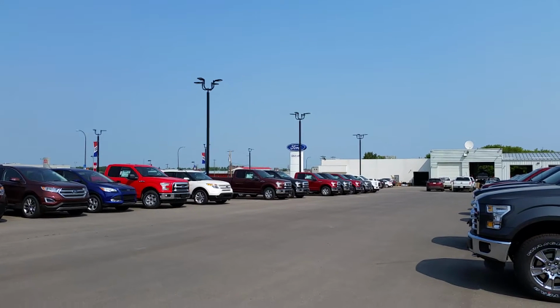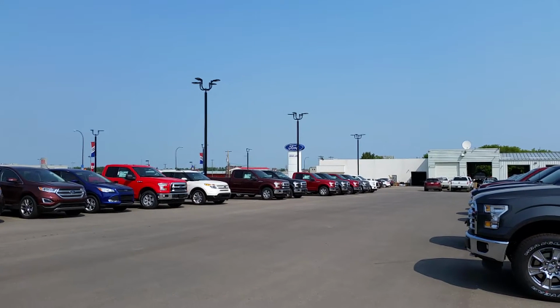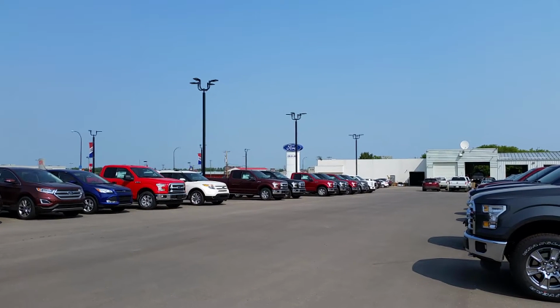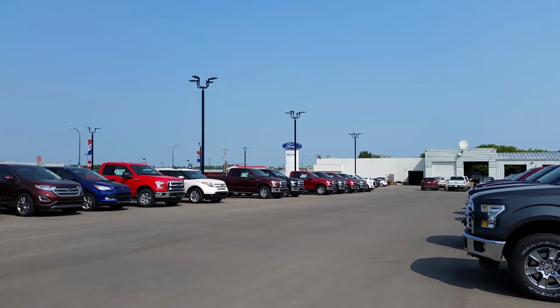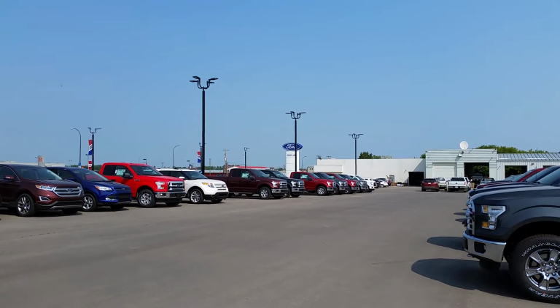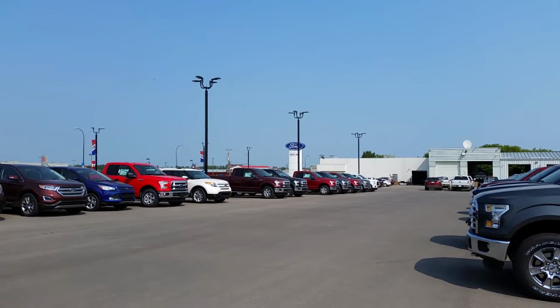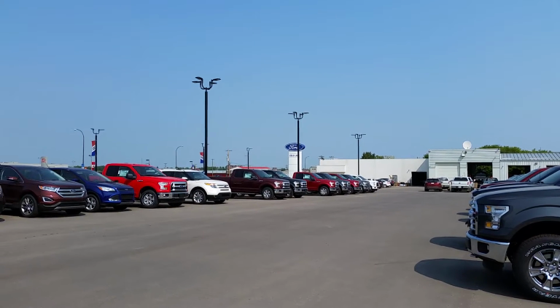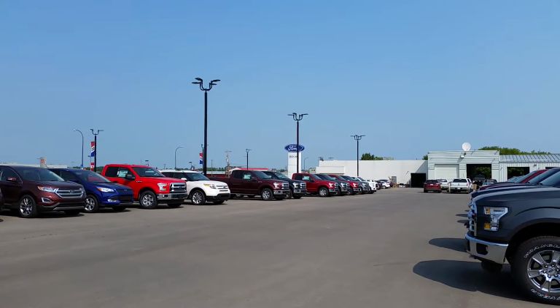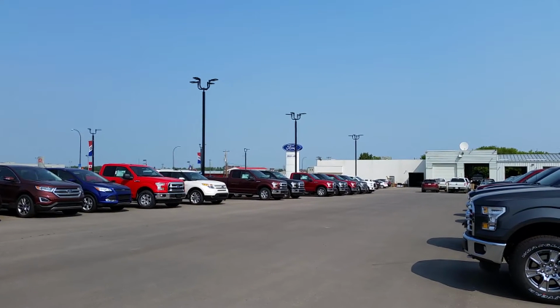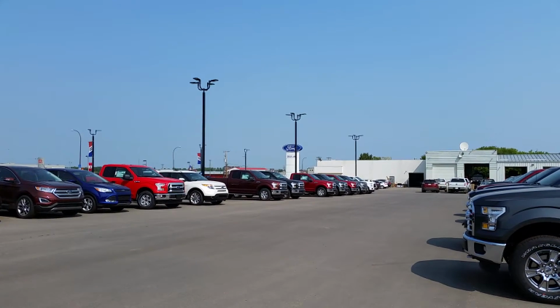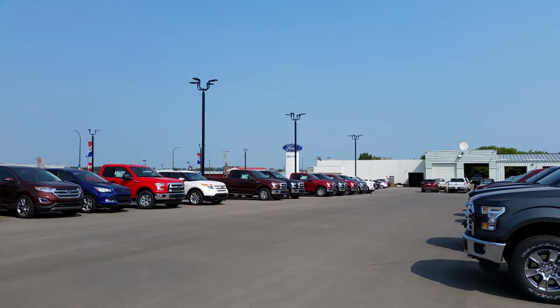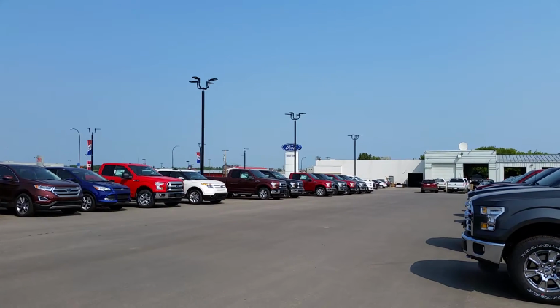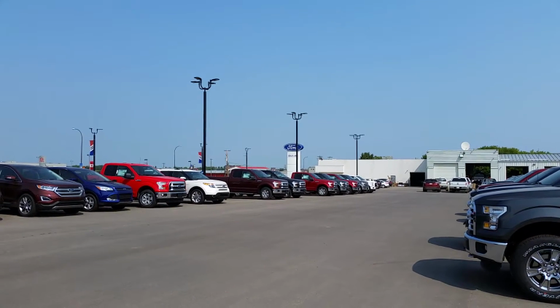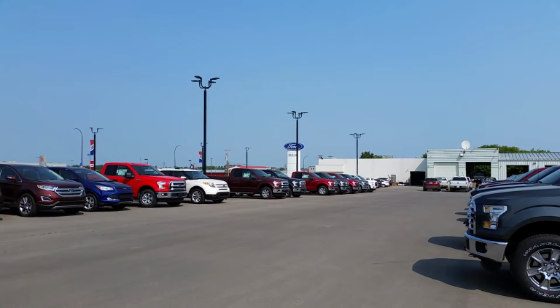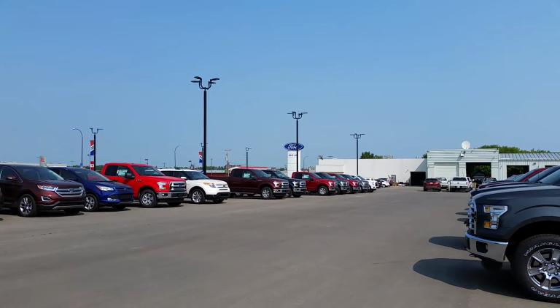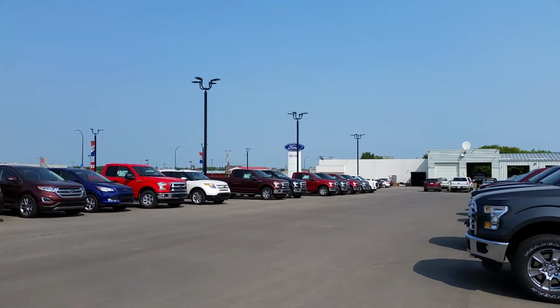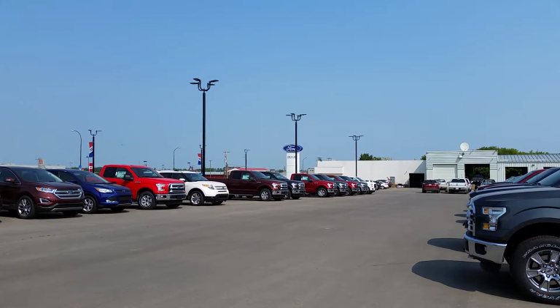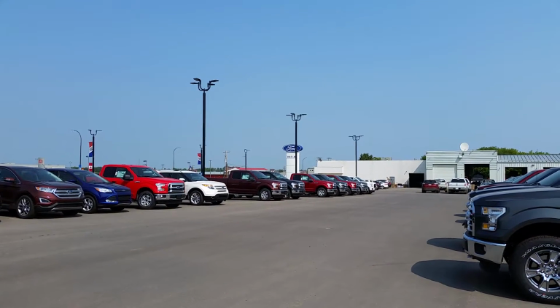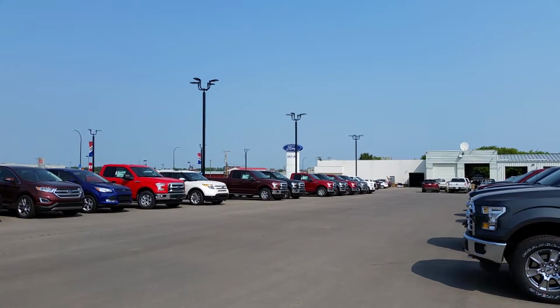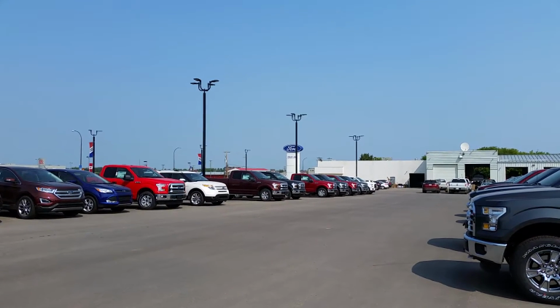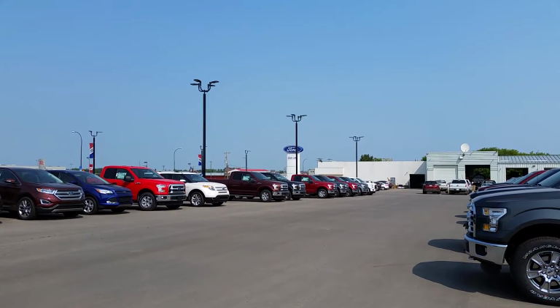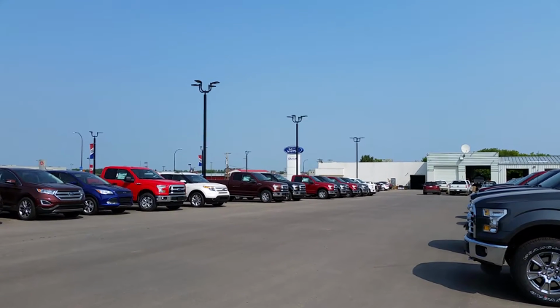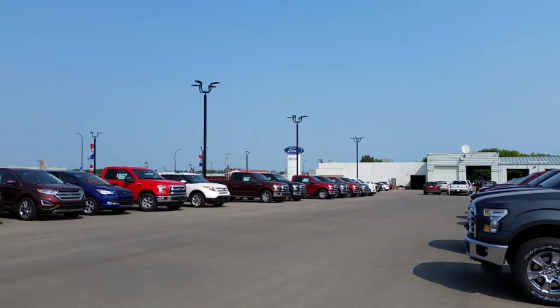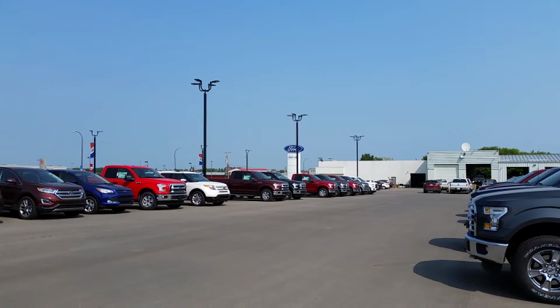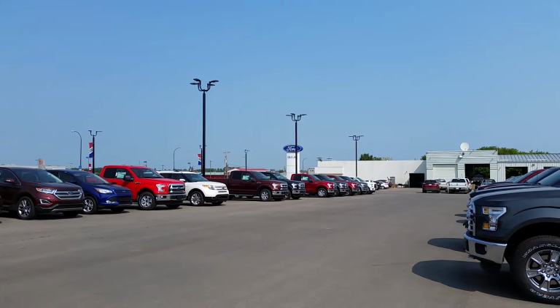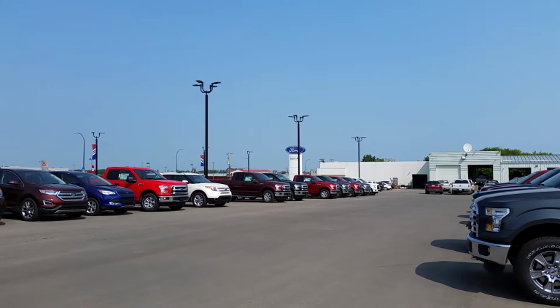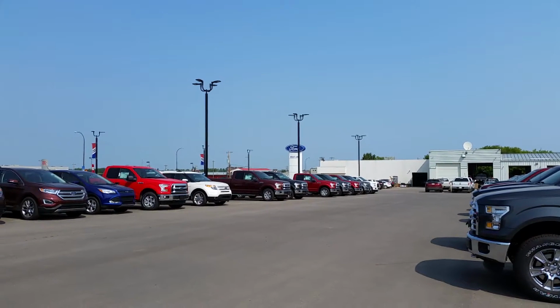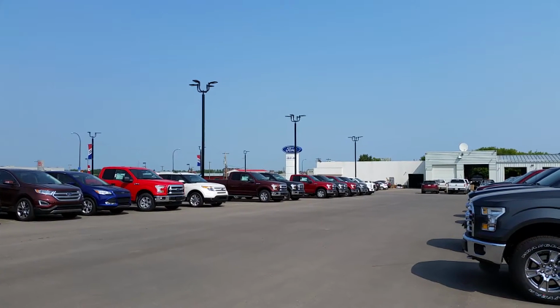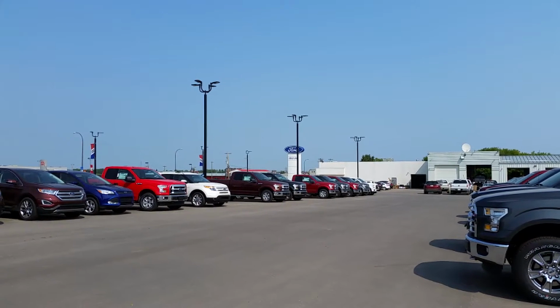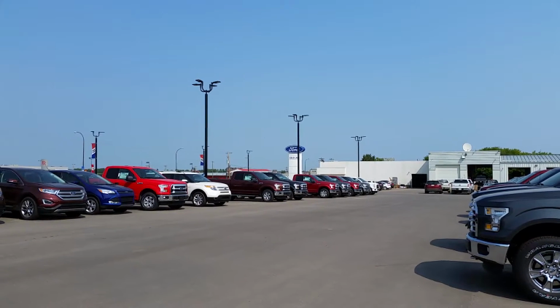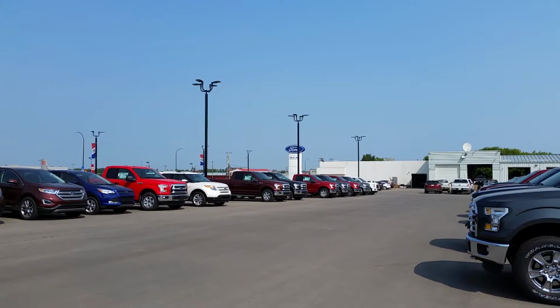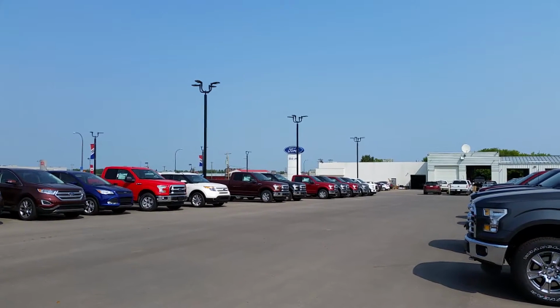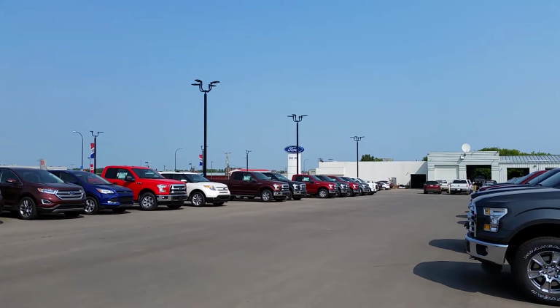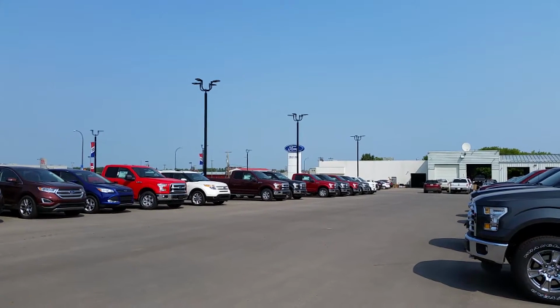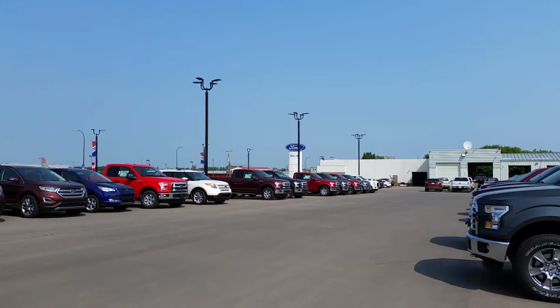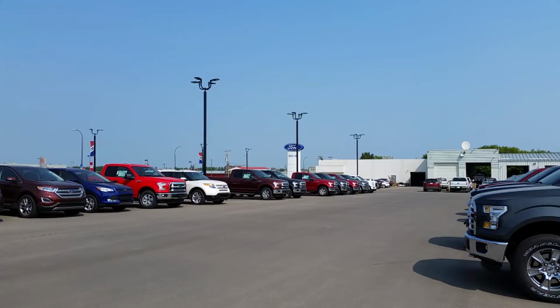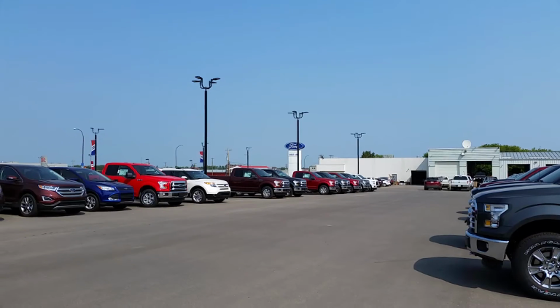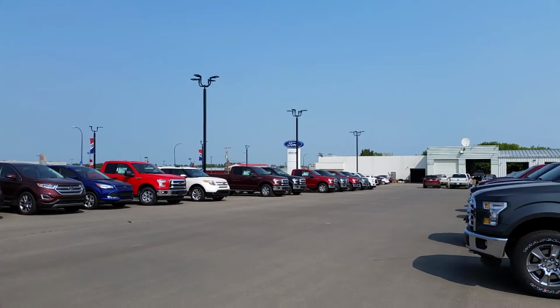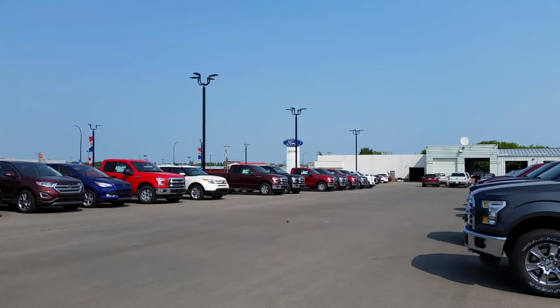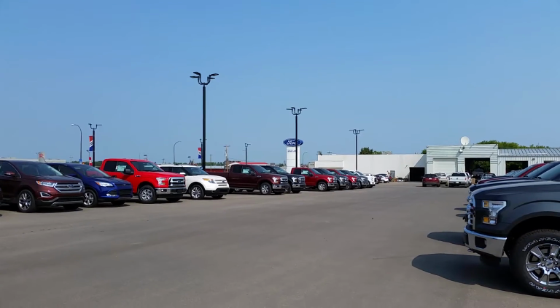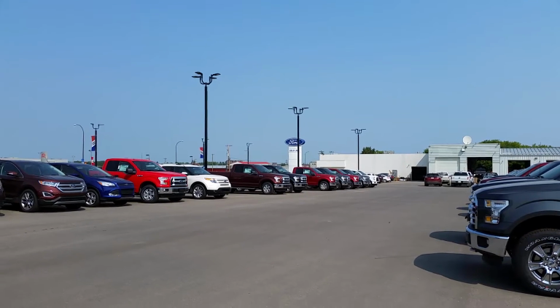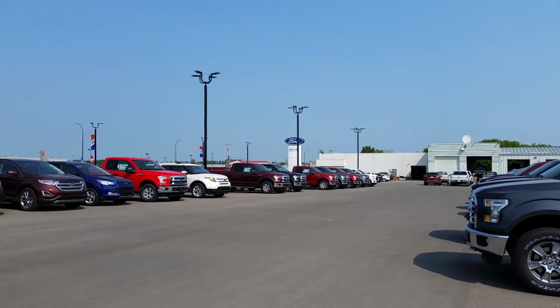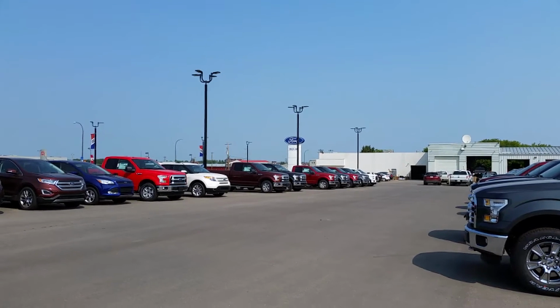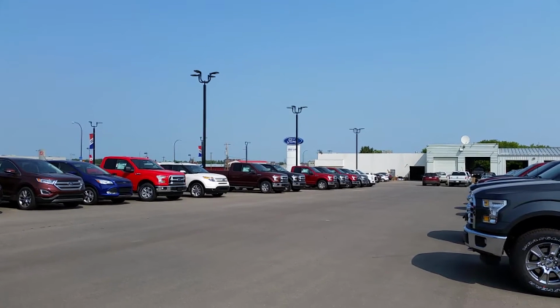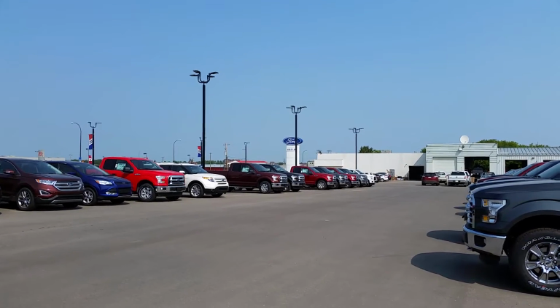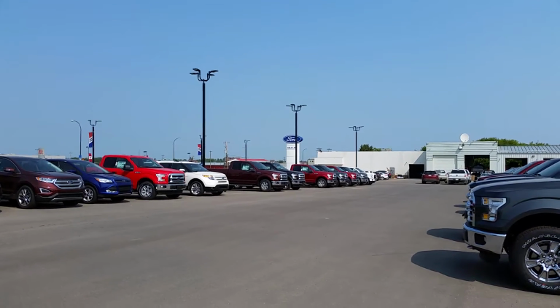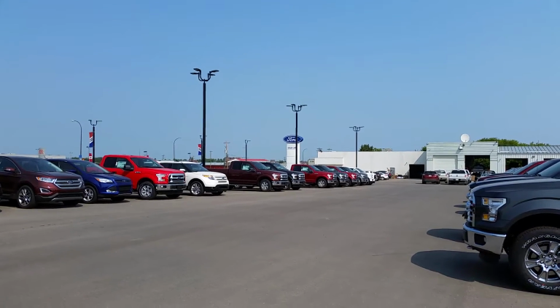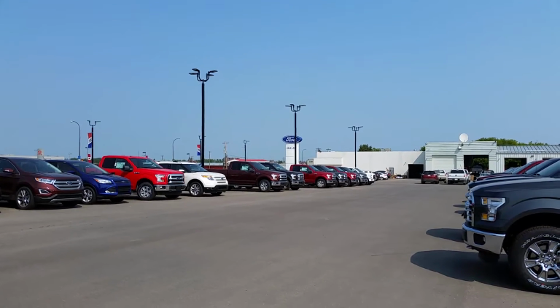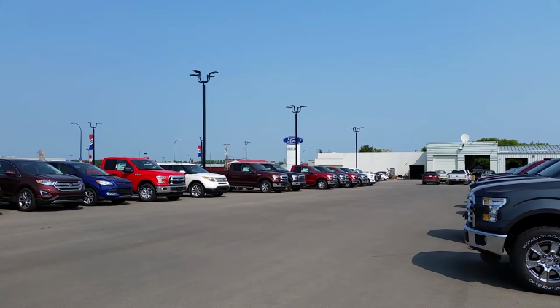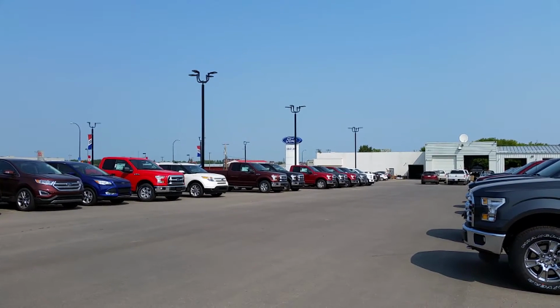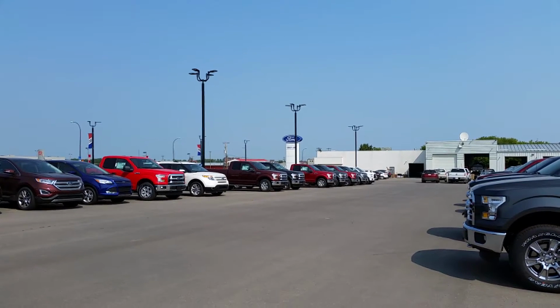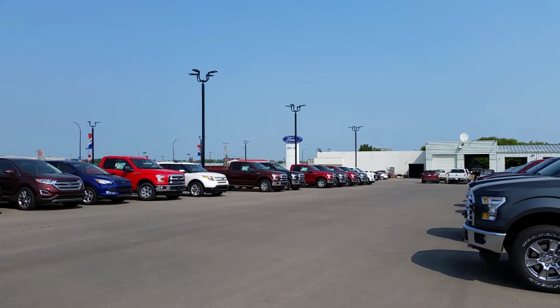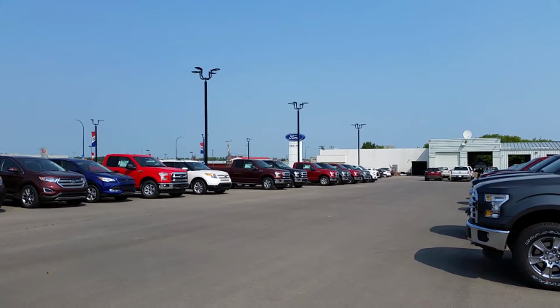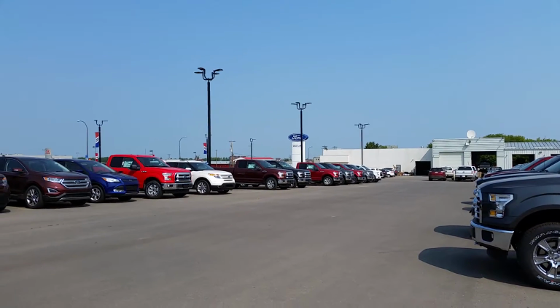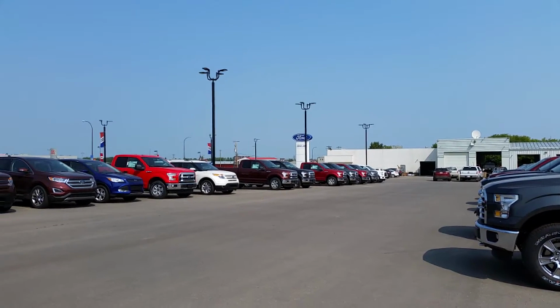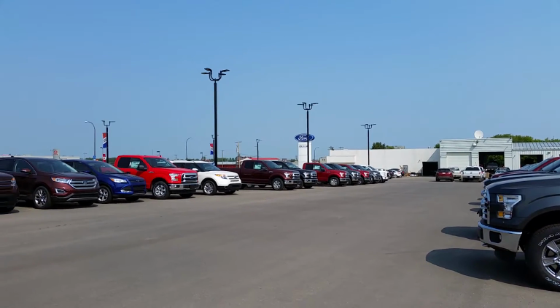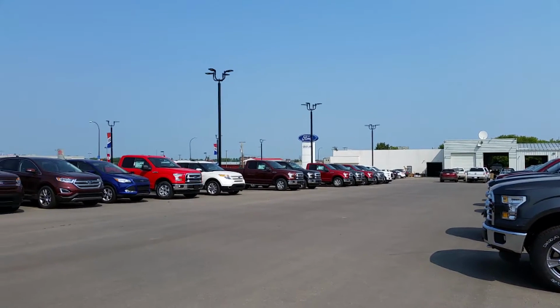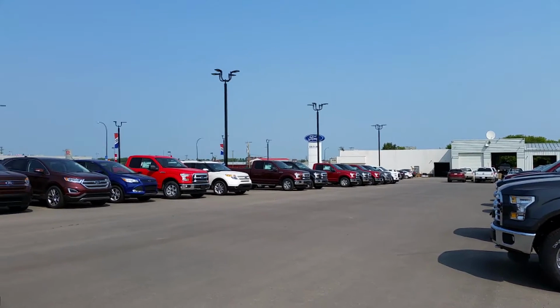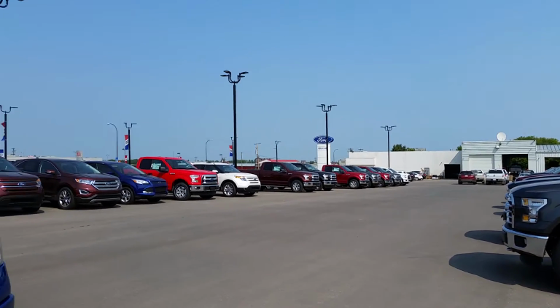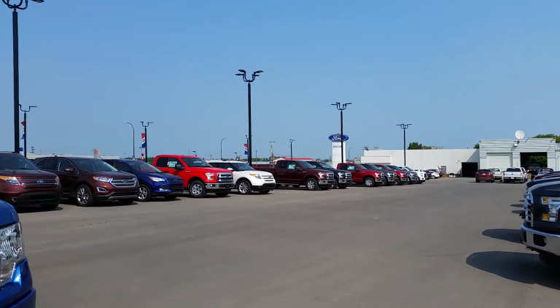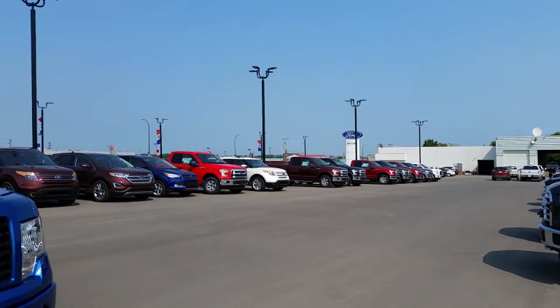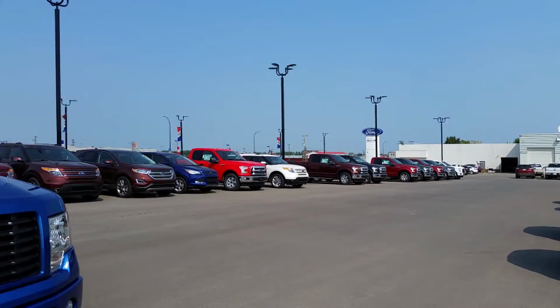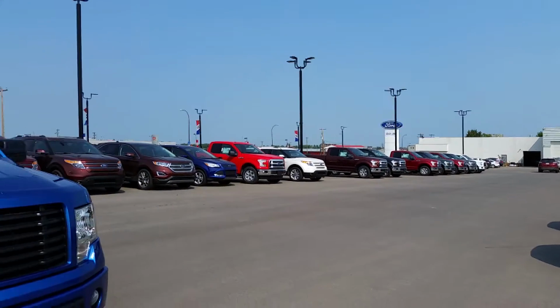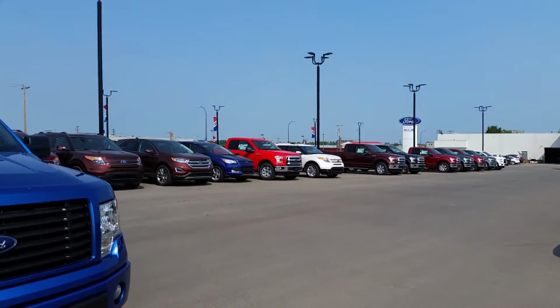Hey everybody, welcome back to Cold Lake Ford. We're located at 3817 50 Street in beautiful Cold Lake, Alberta. My name is Nick.